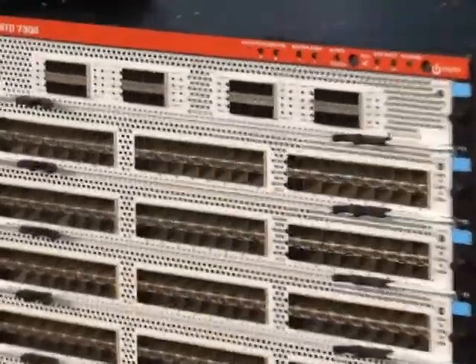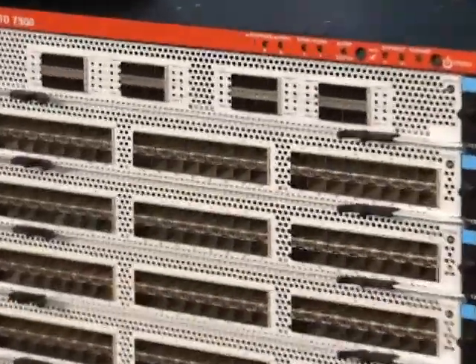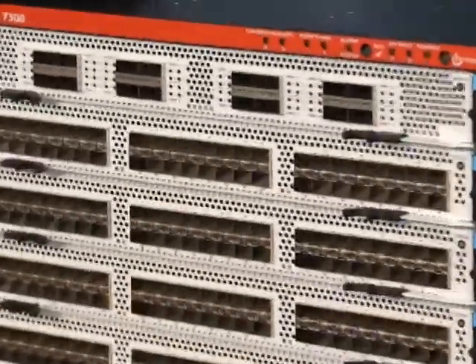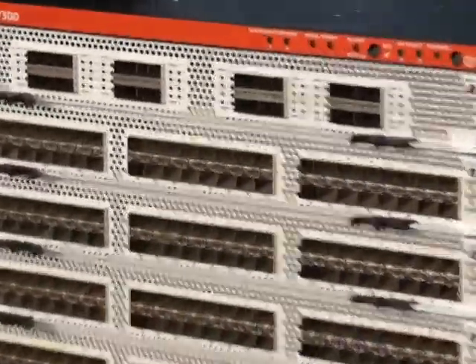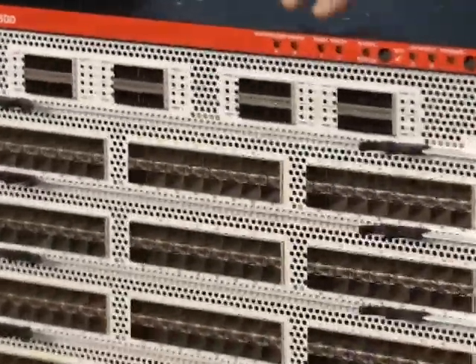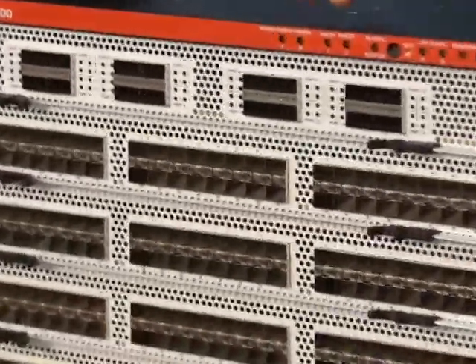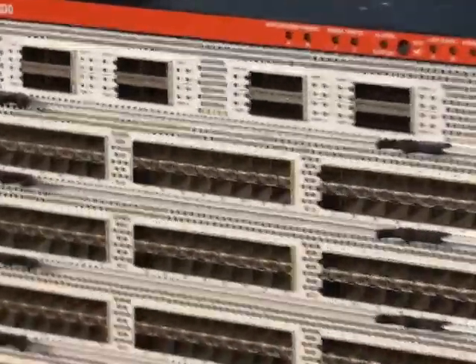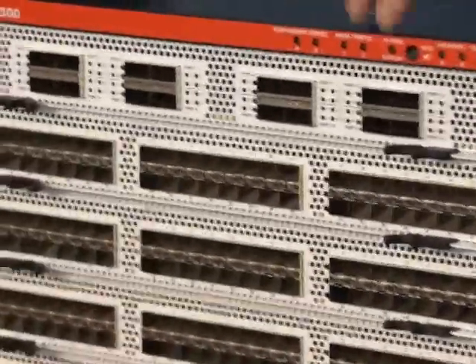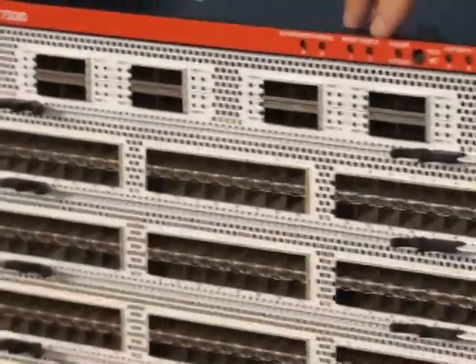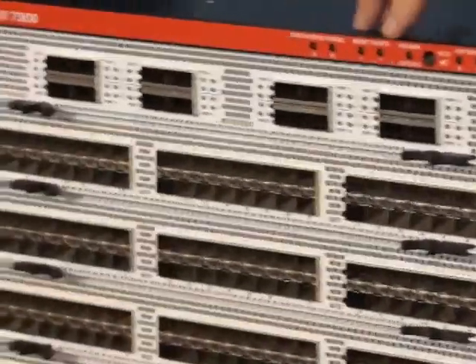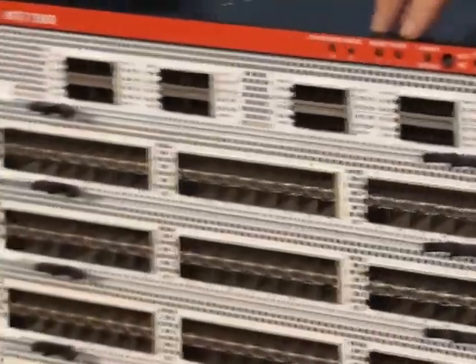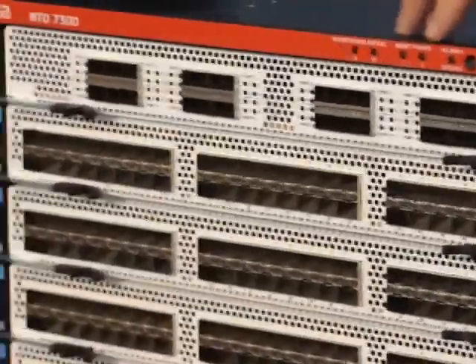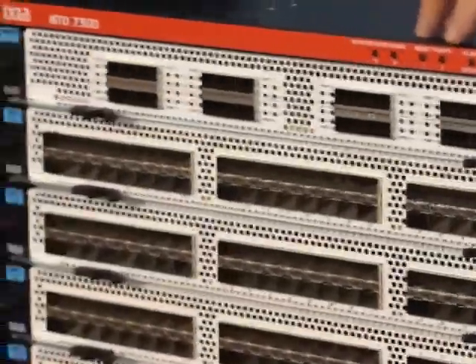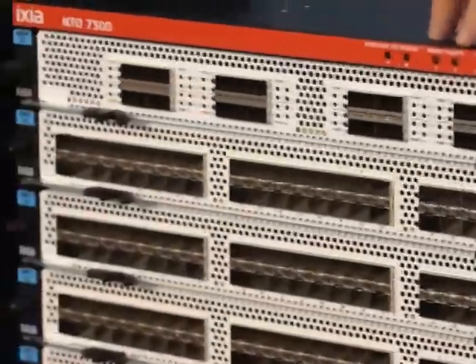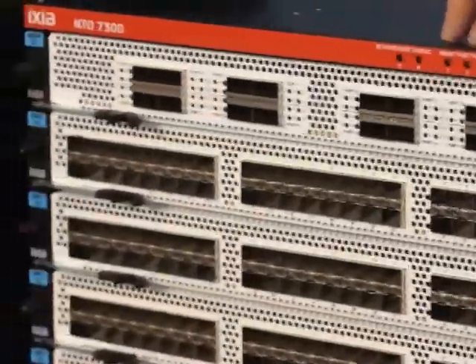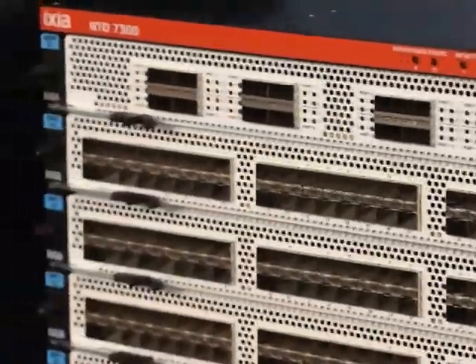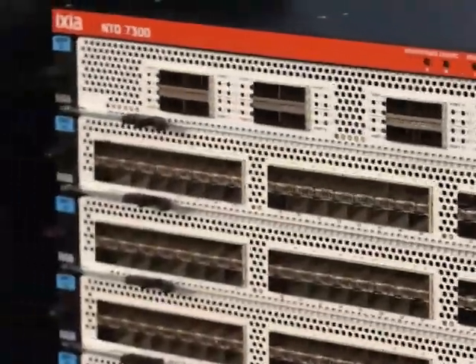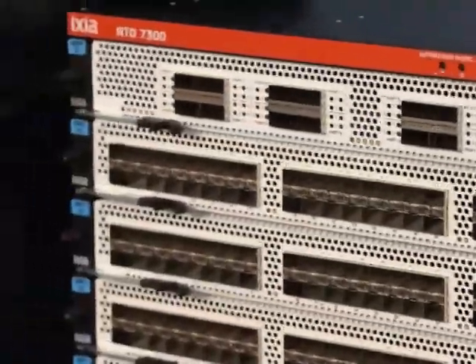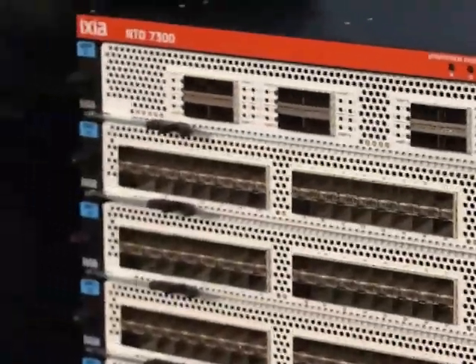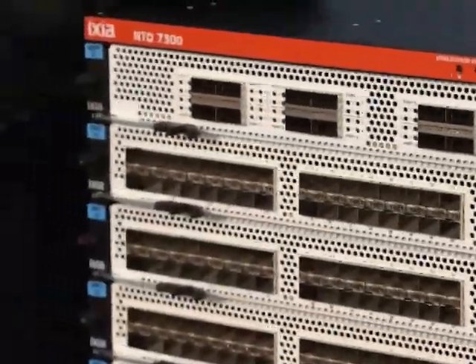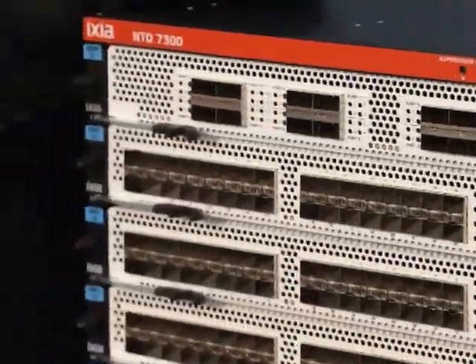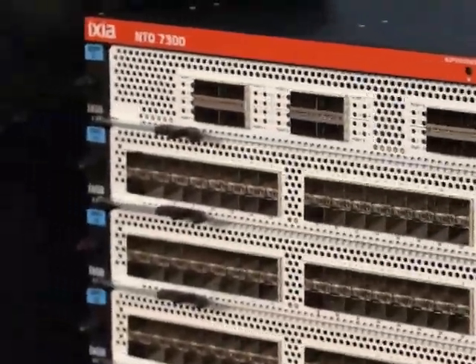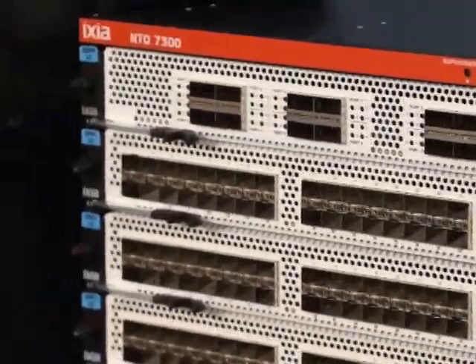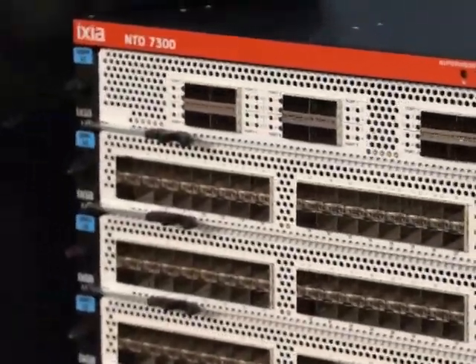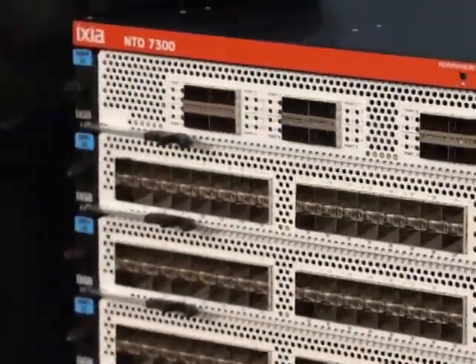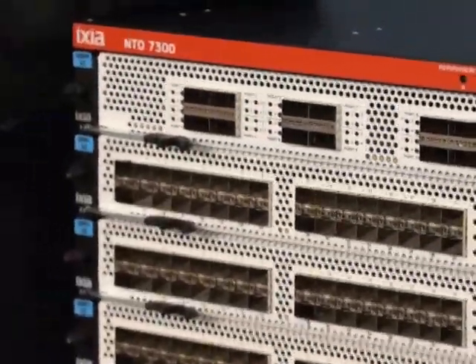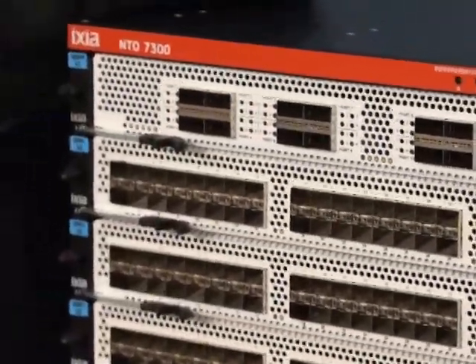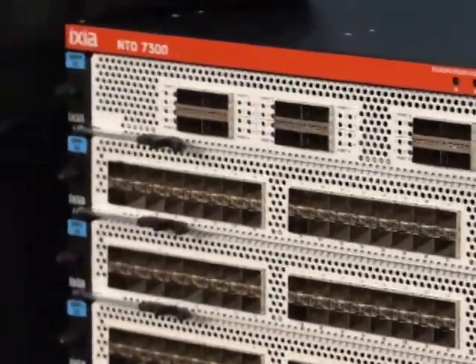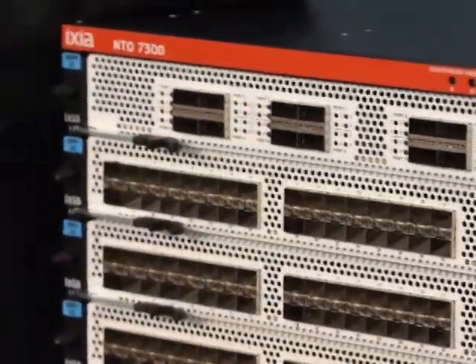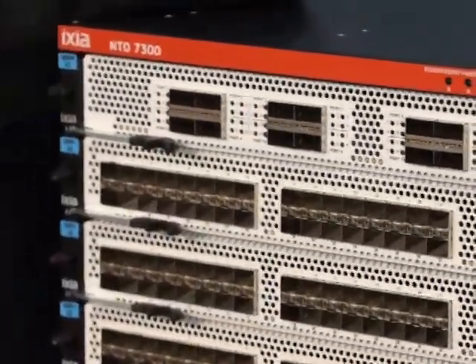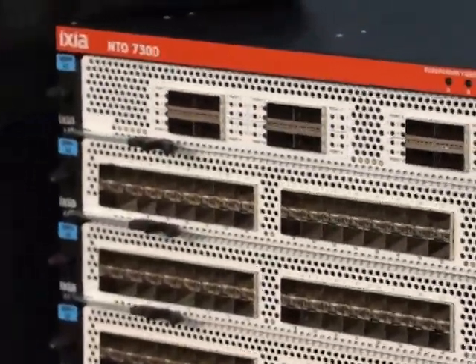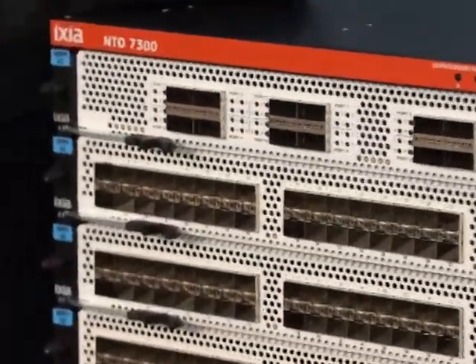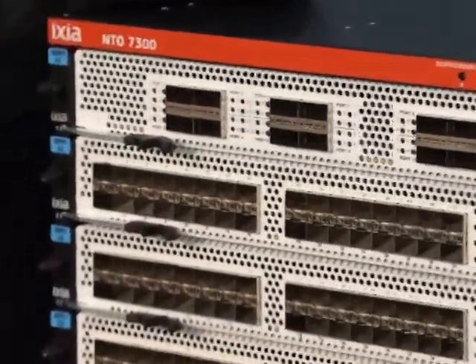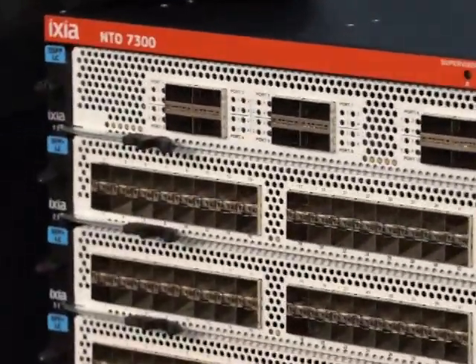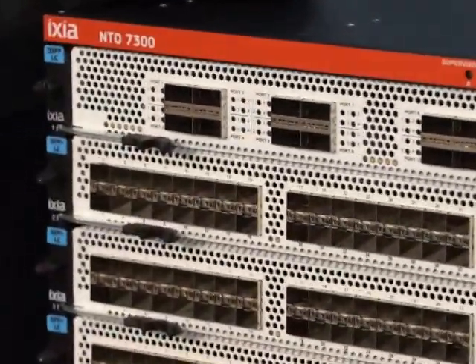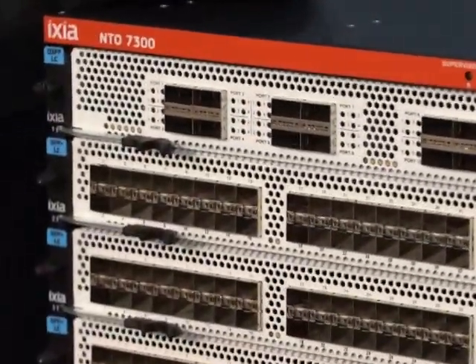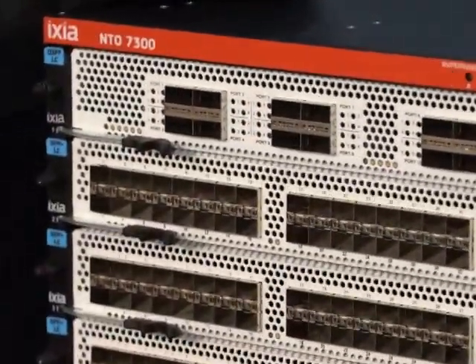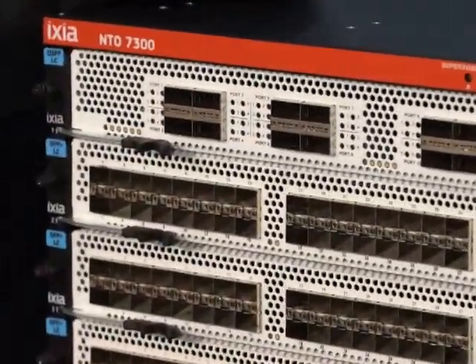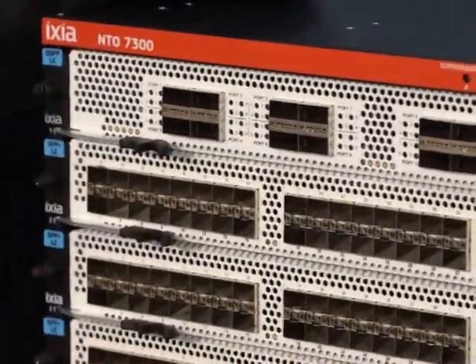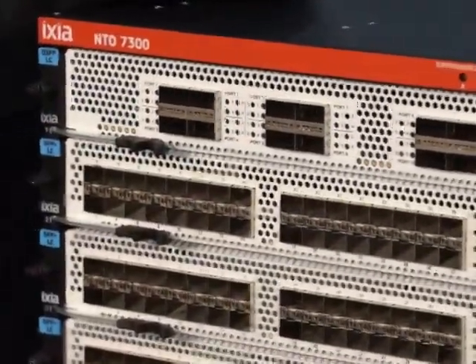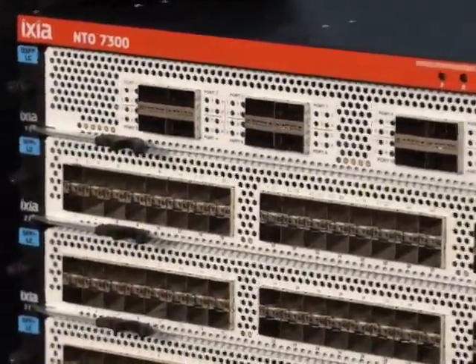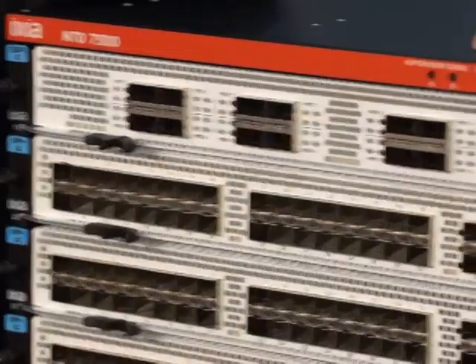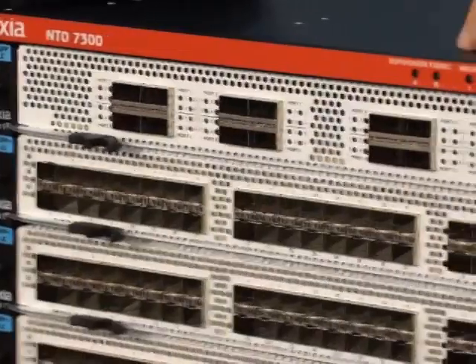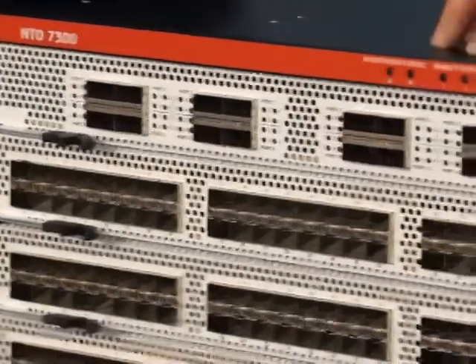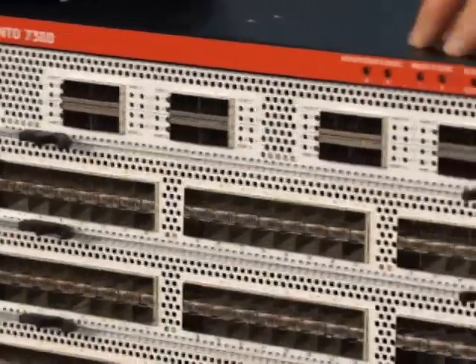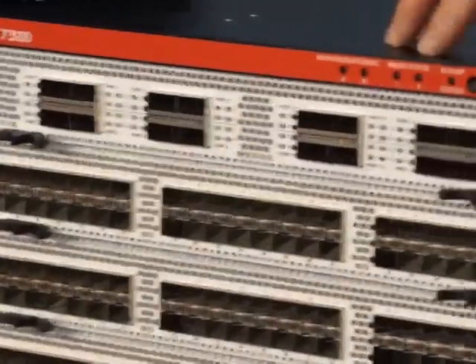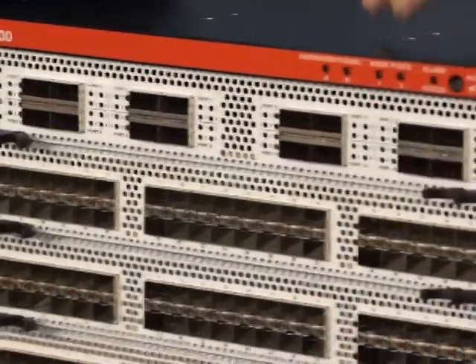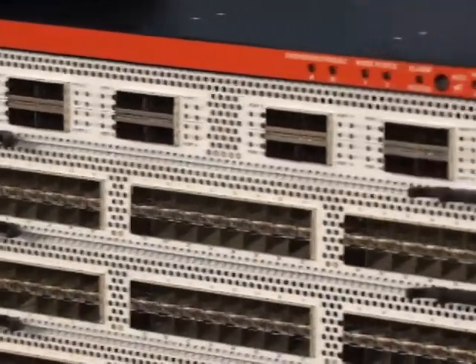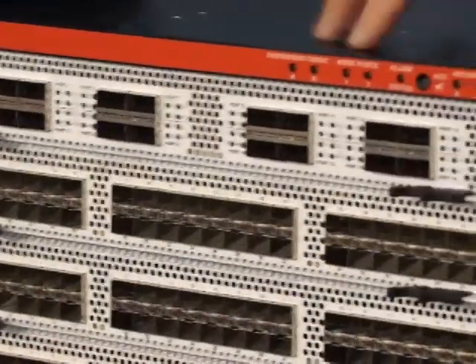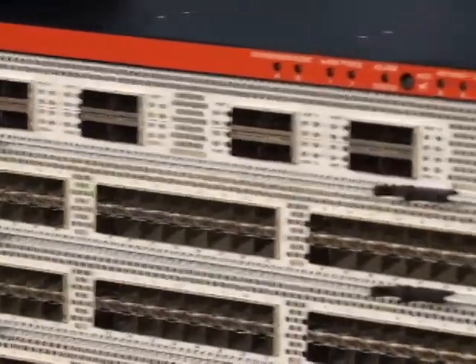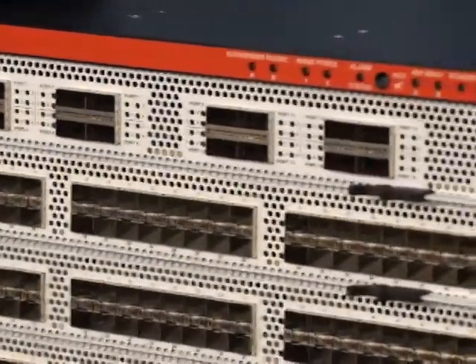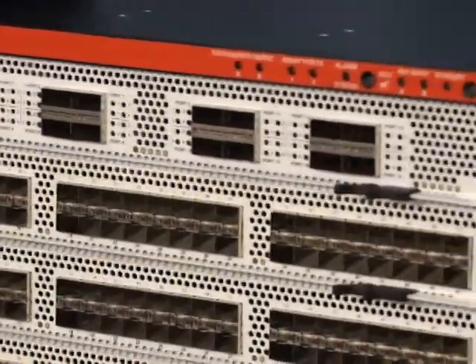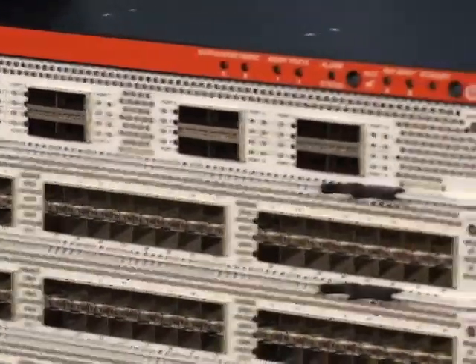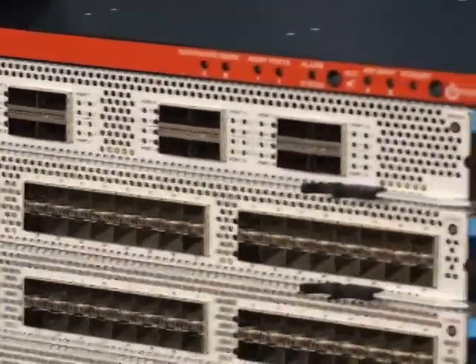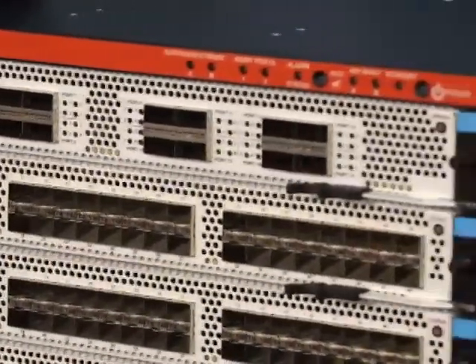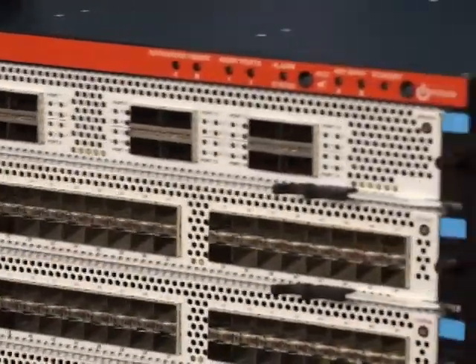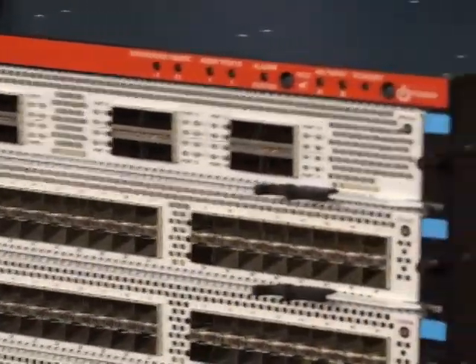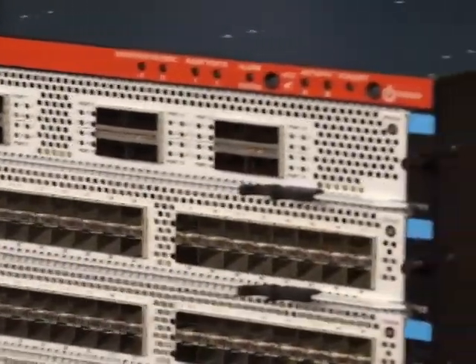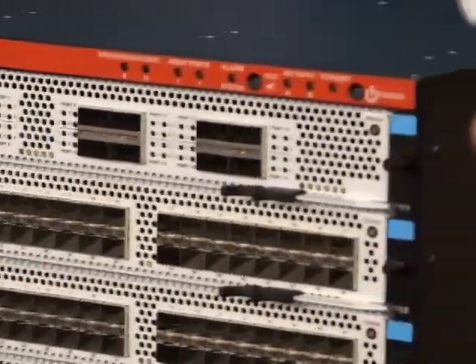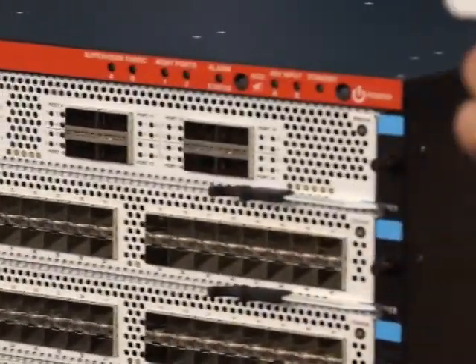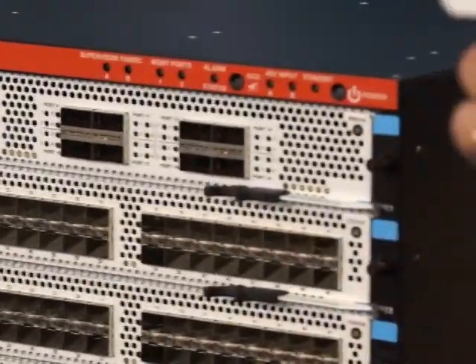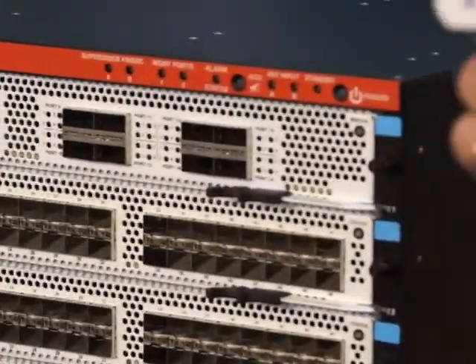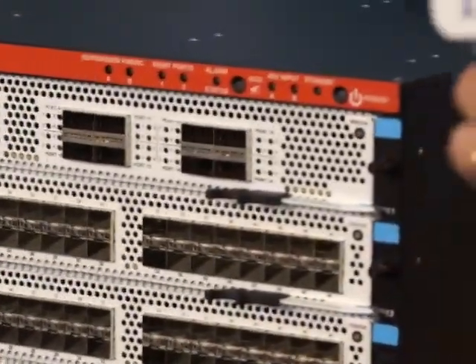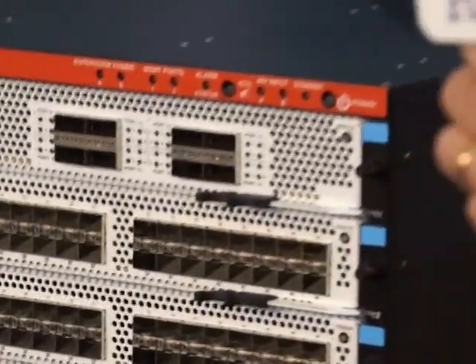This is great for enterprises, and also excellent for large carriers, which we're showcasing here today at Mobile World Congress.